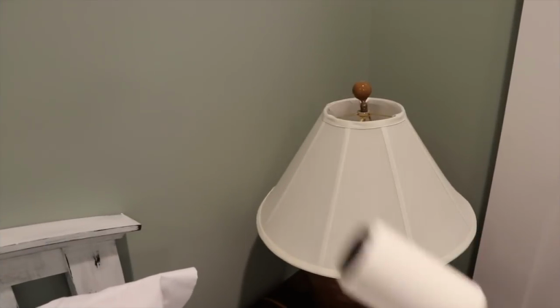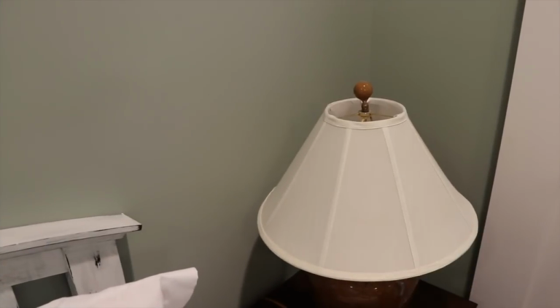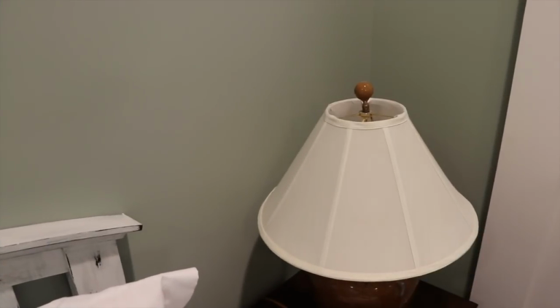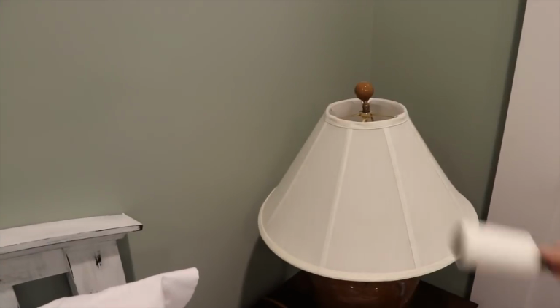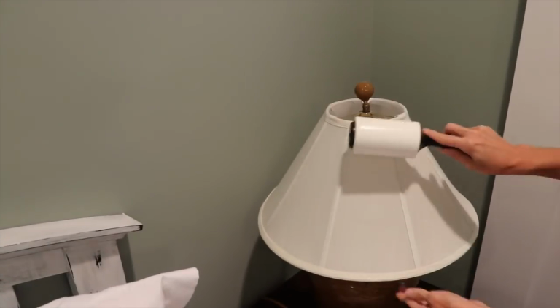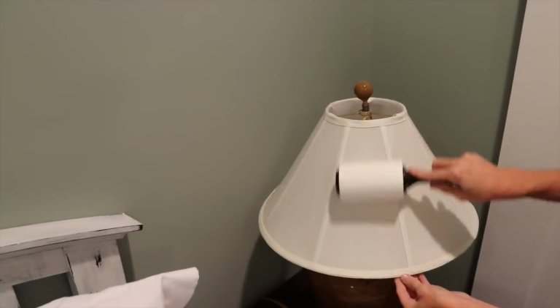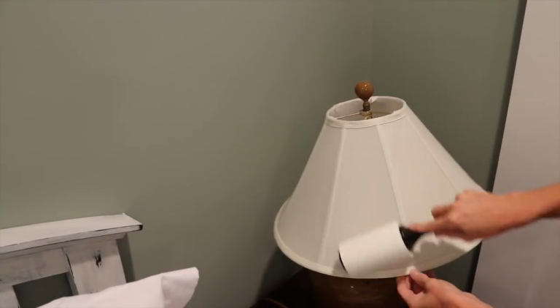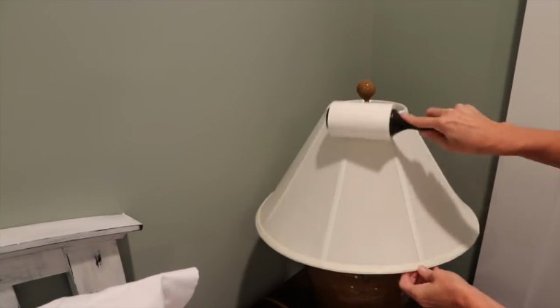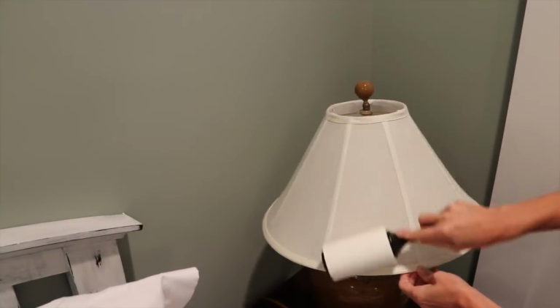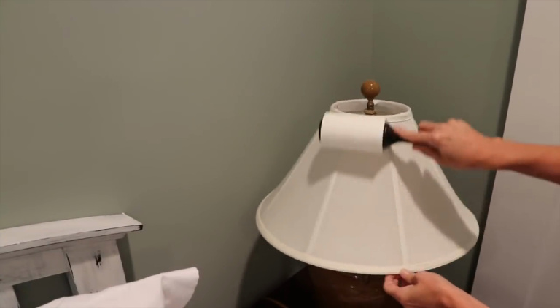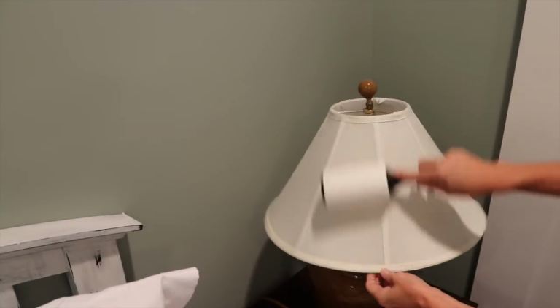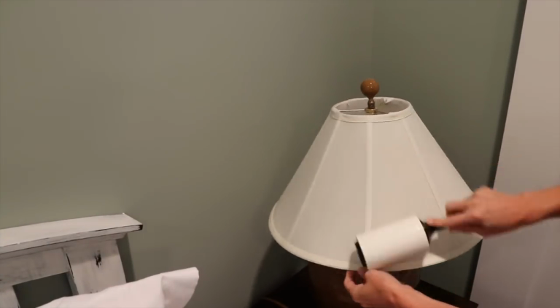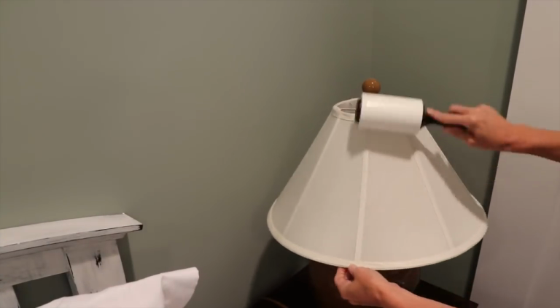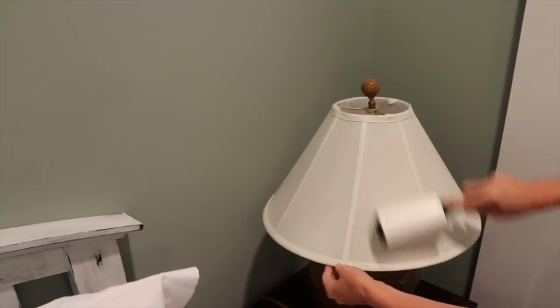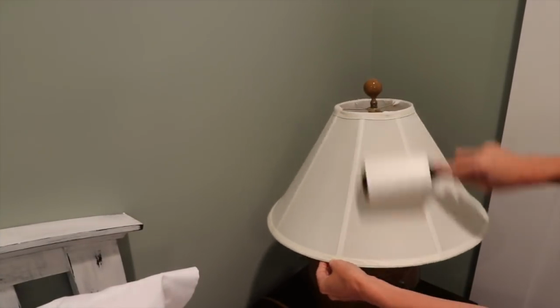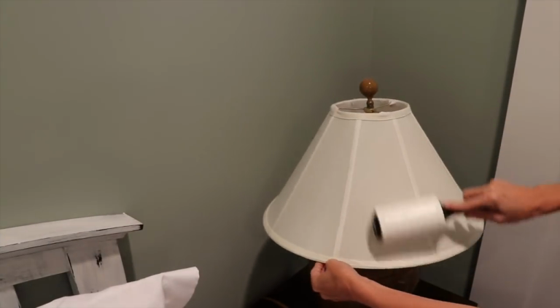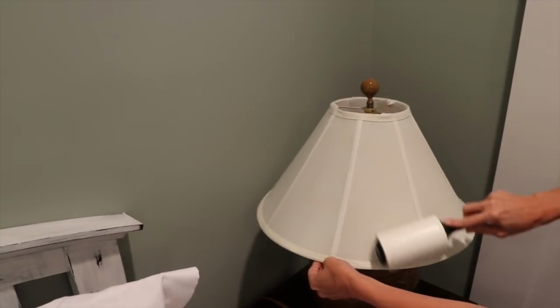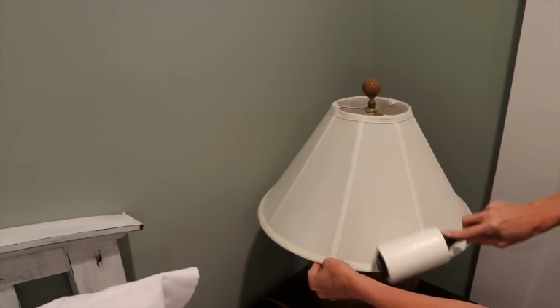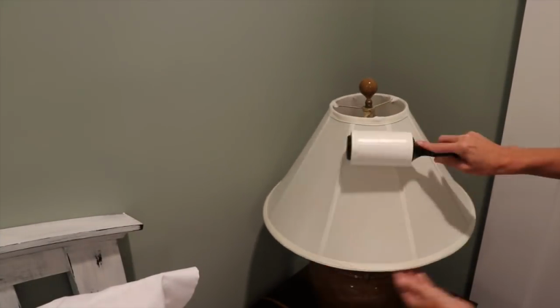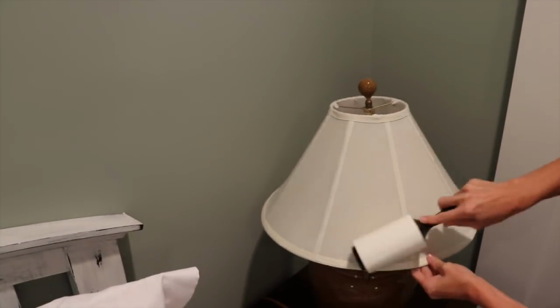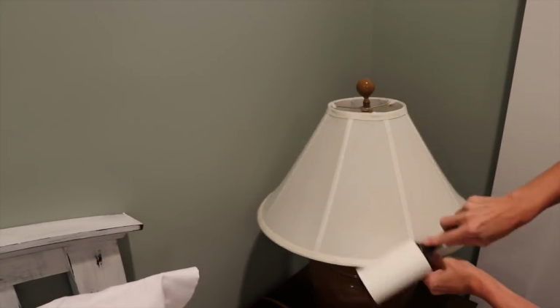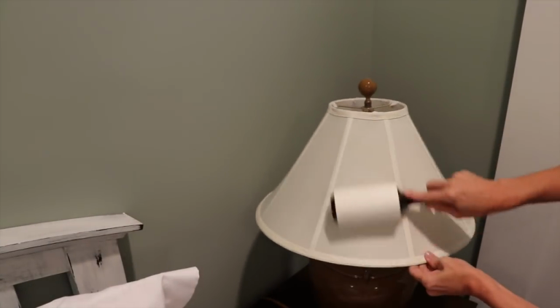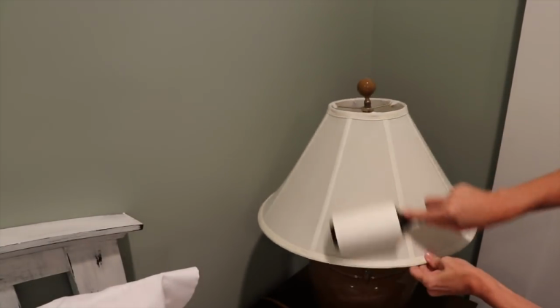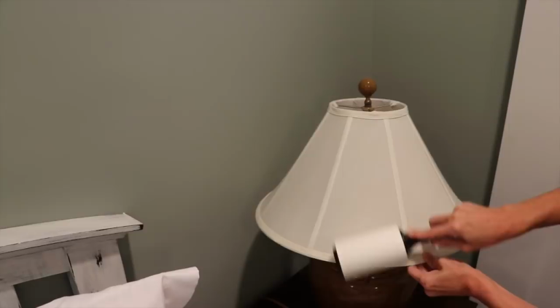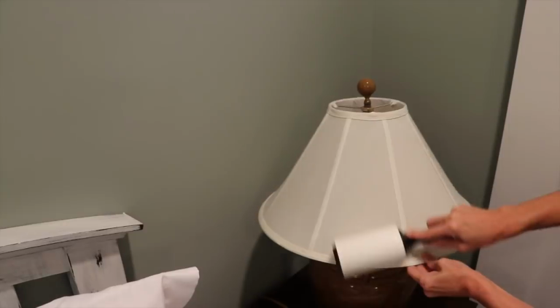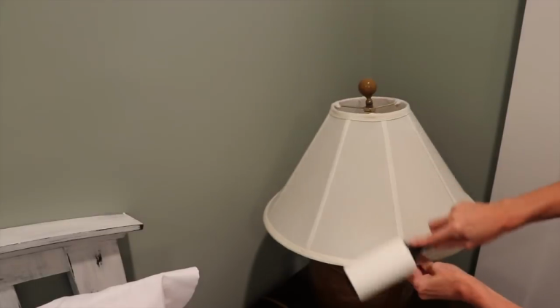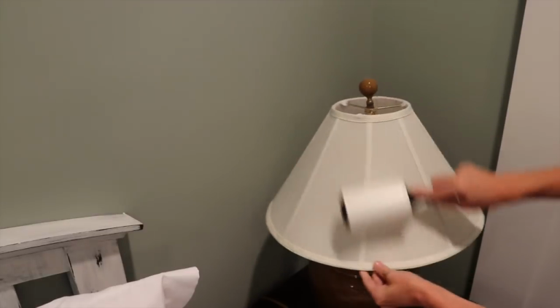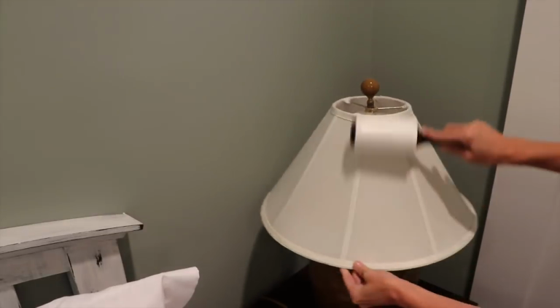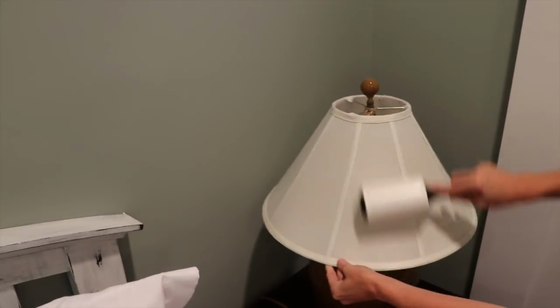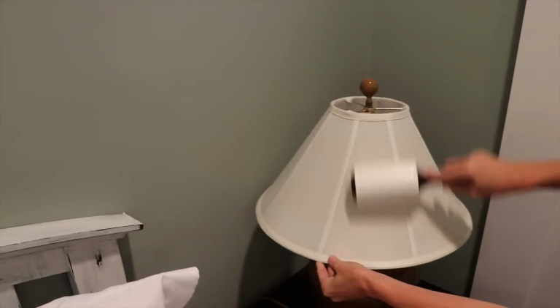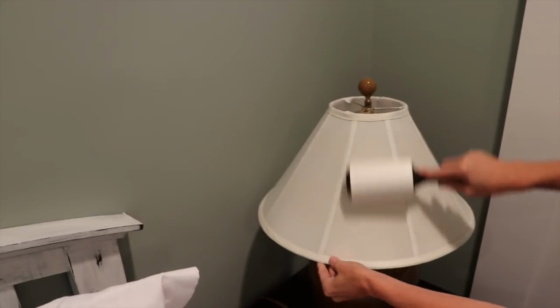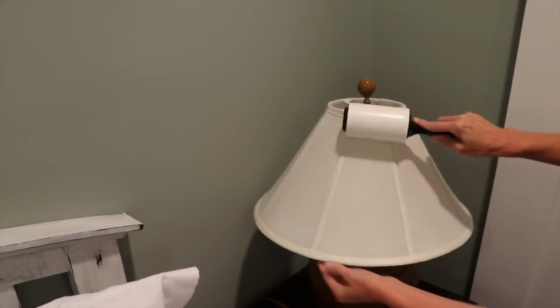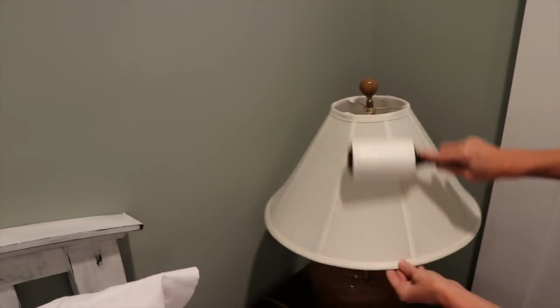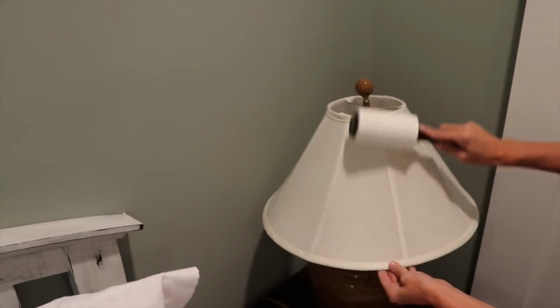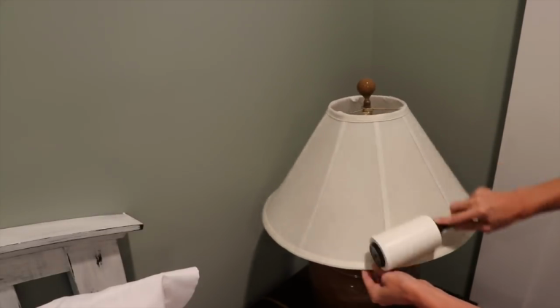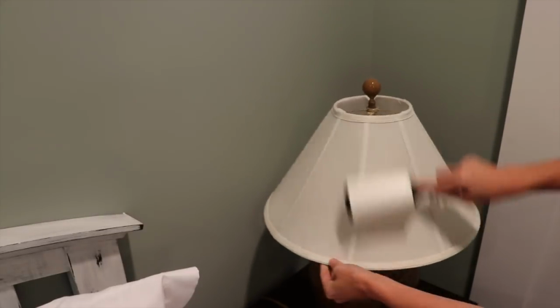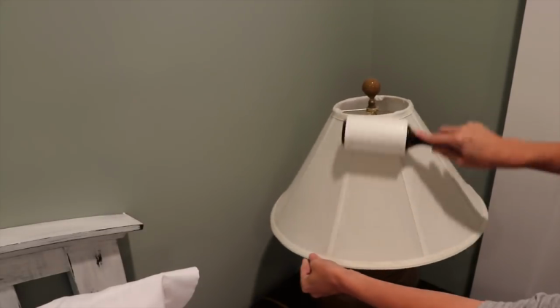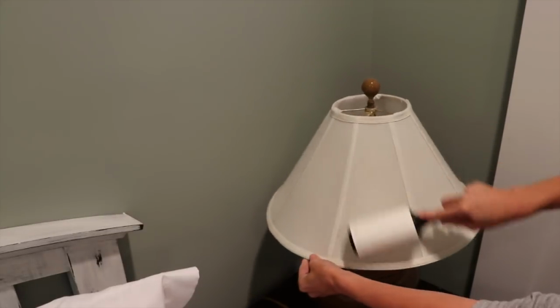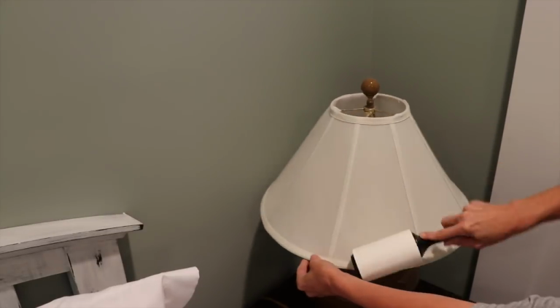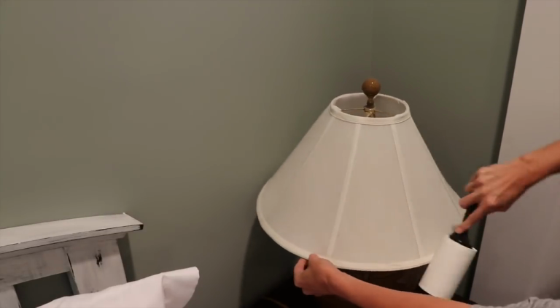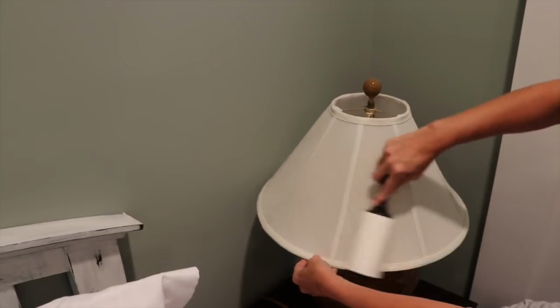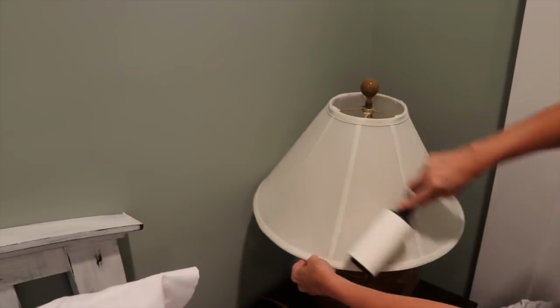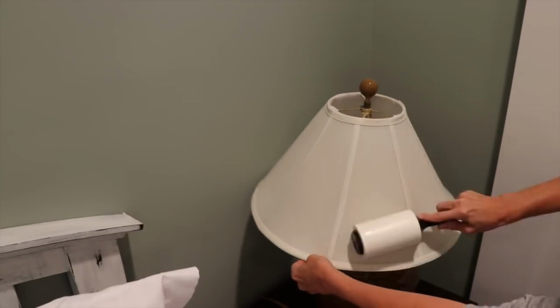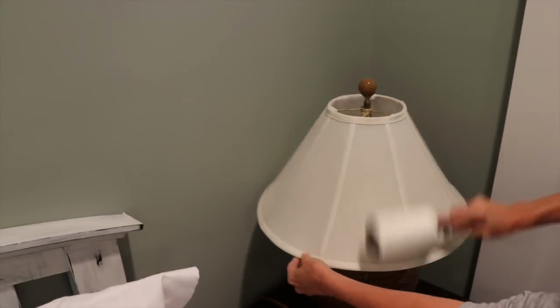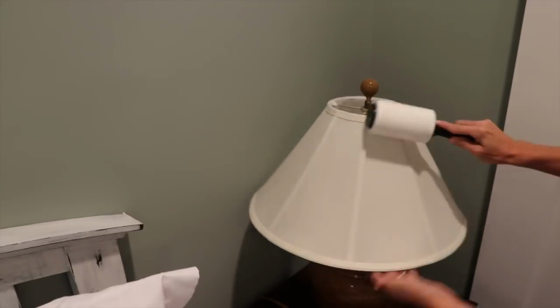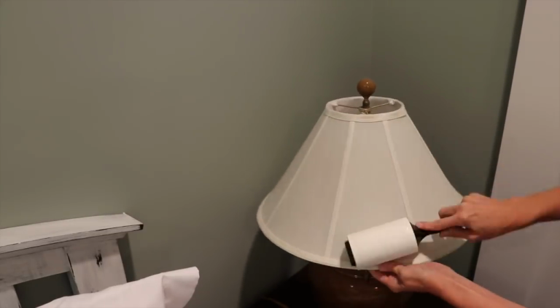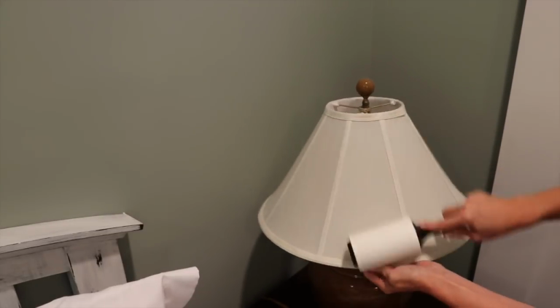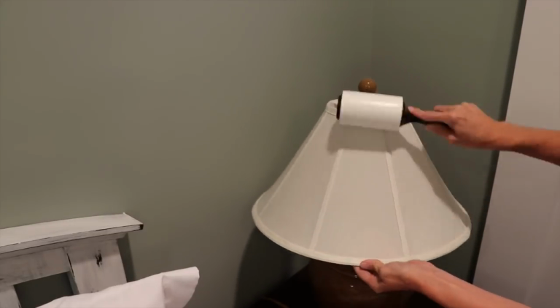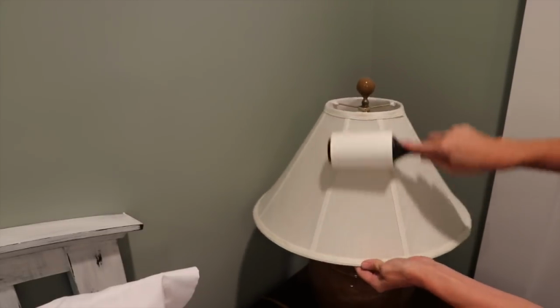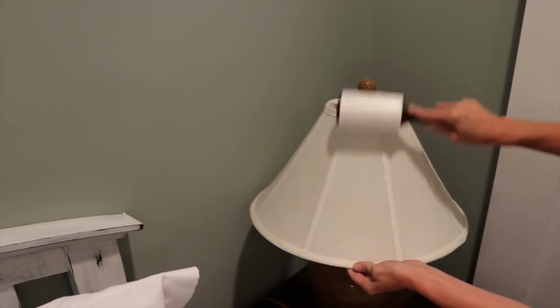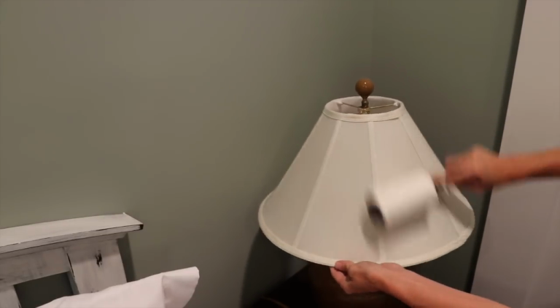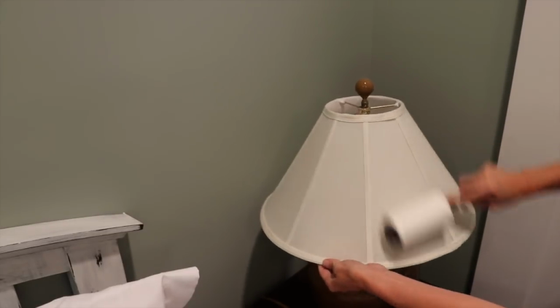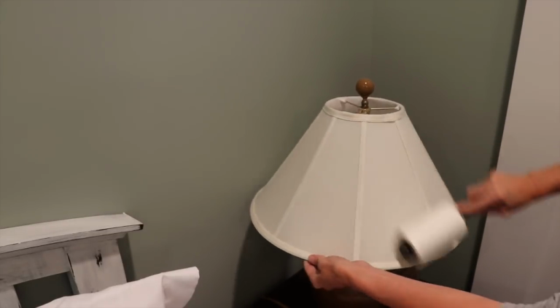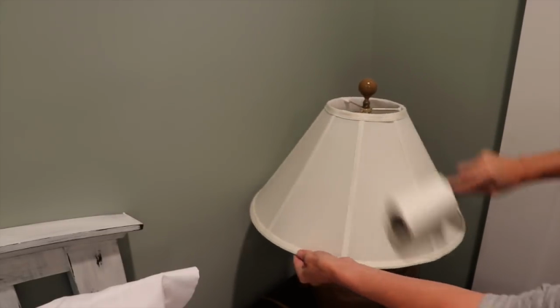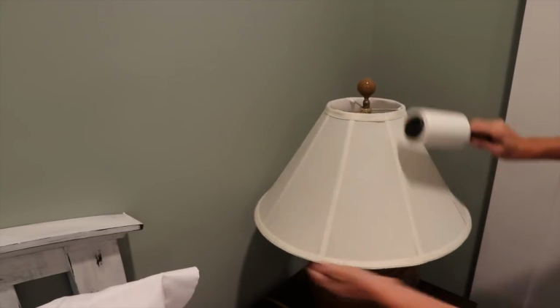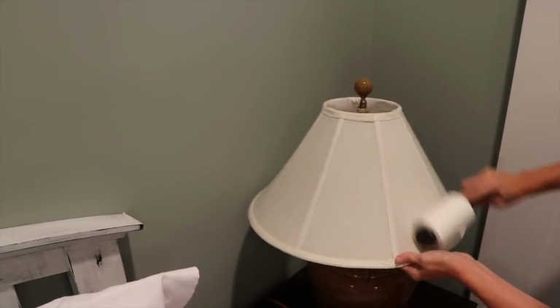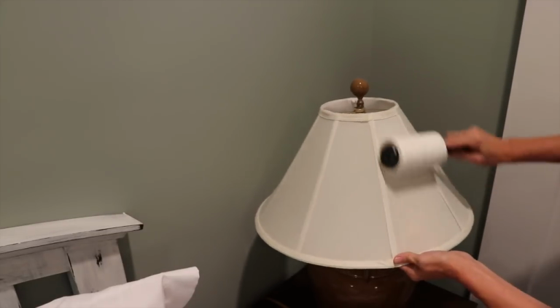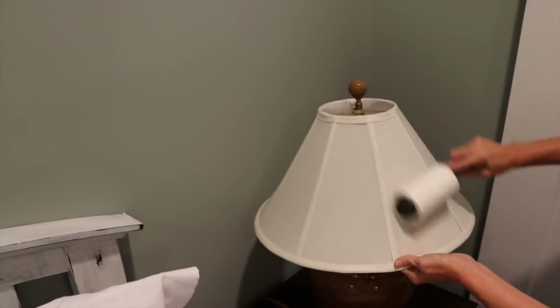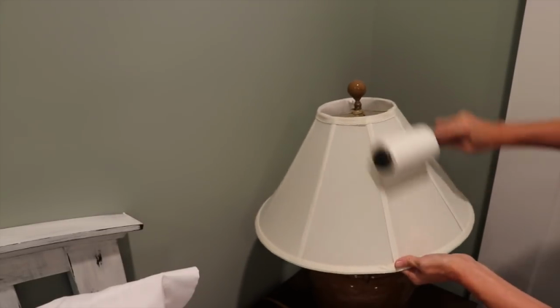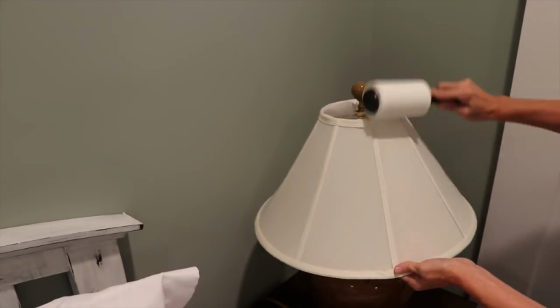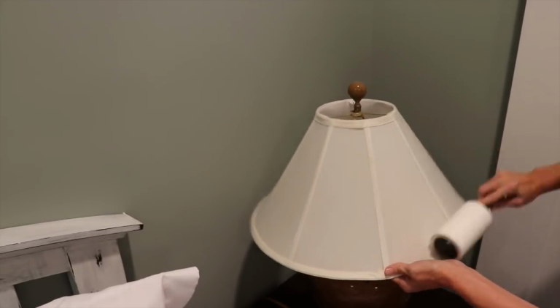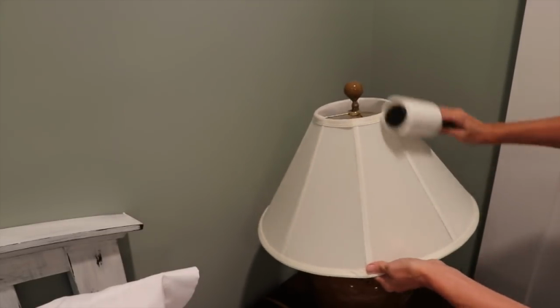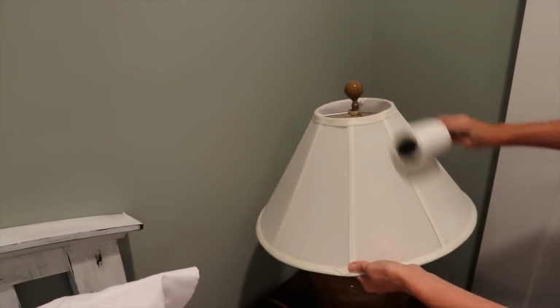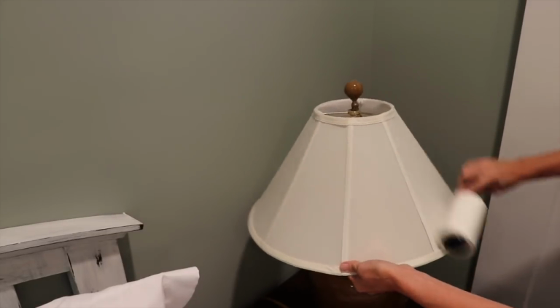The last hack is to use a lint roller to get rid of all the dust and dog hair — or whatever you have — on your lampshades.